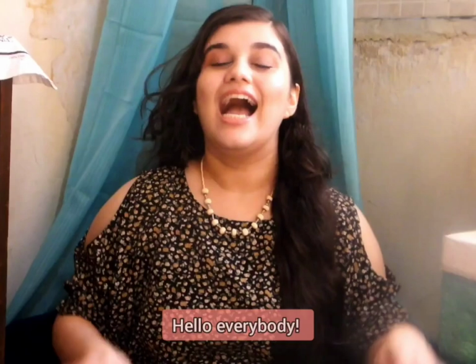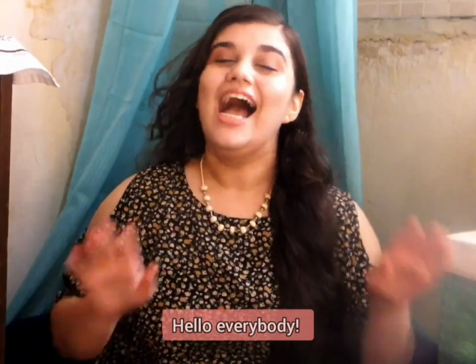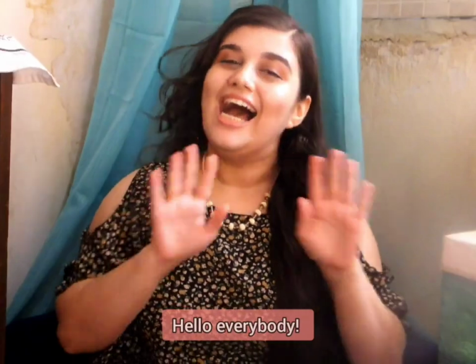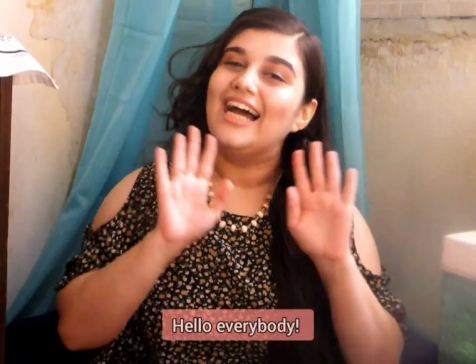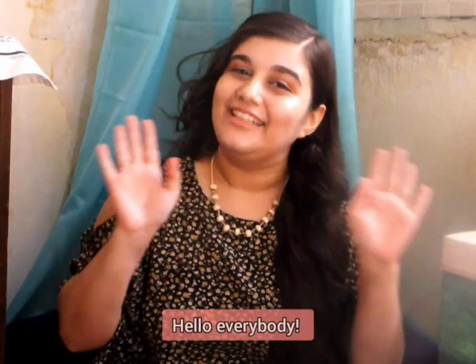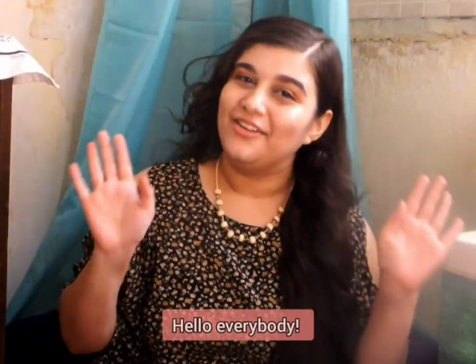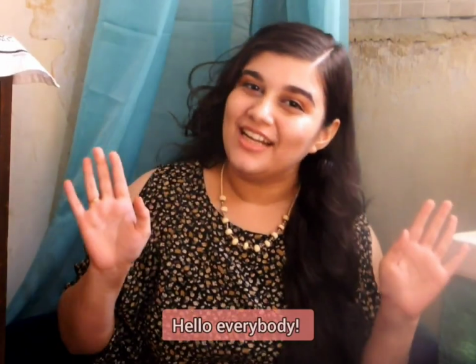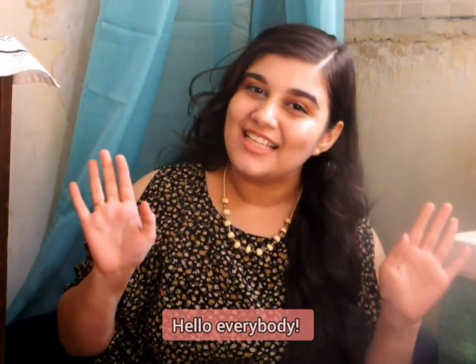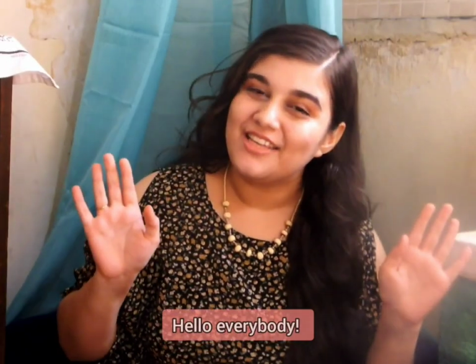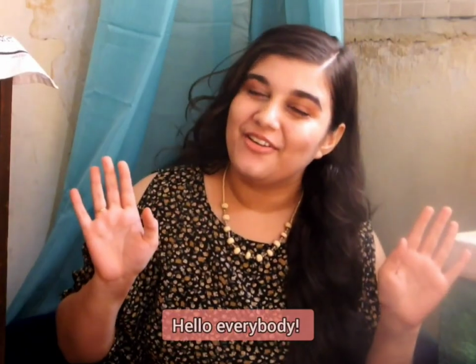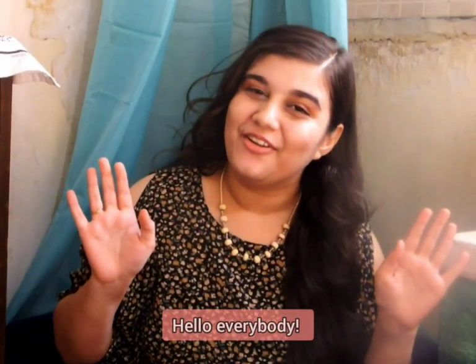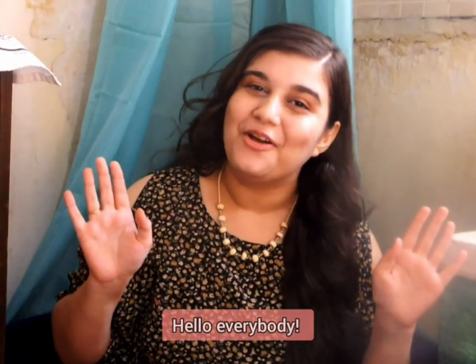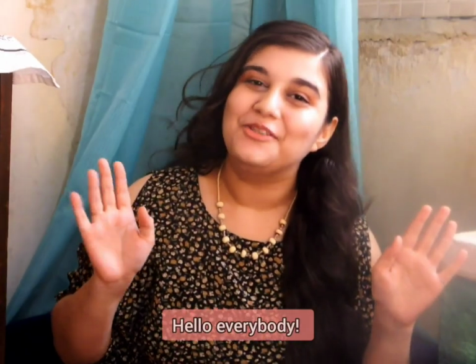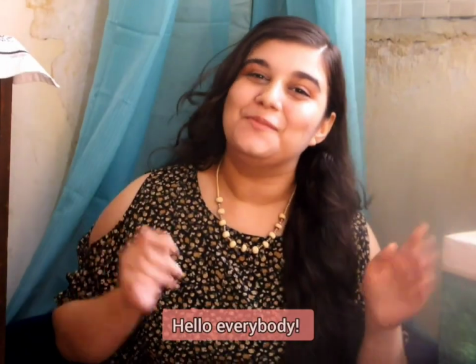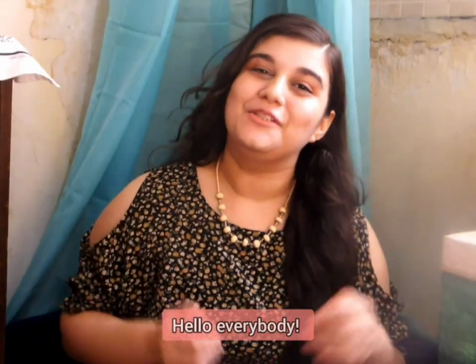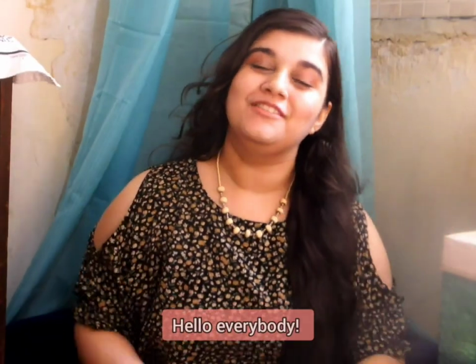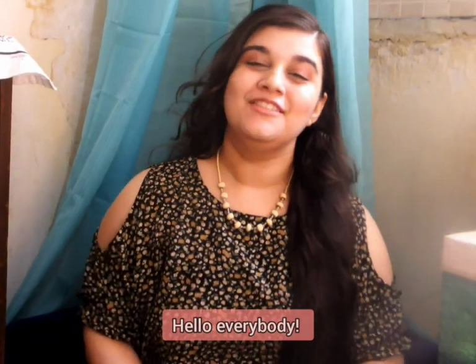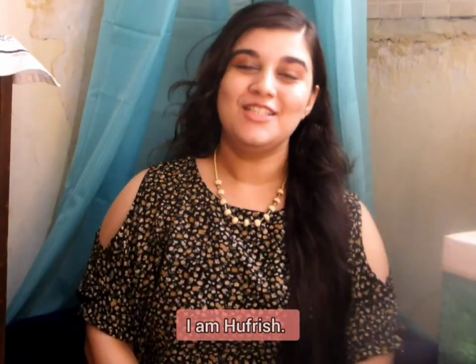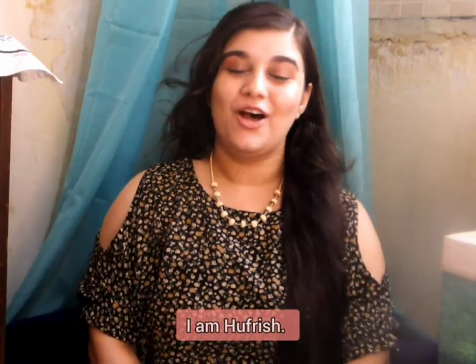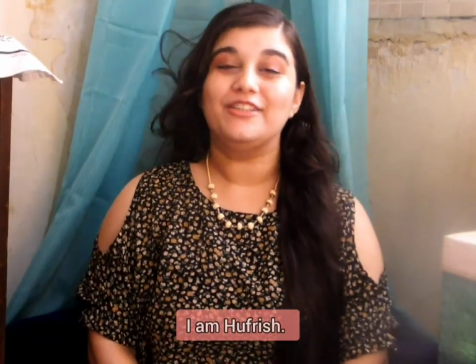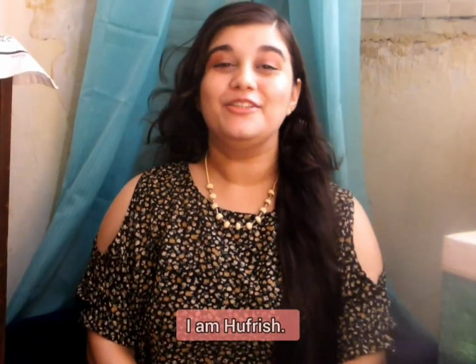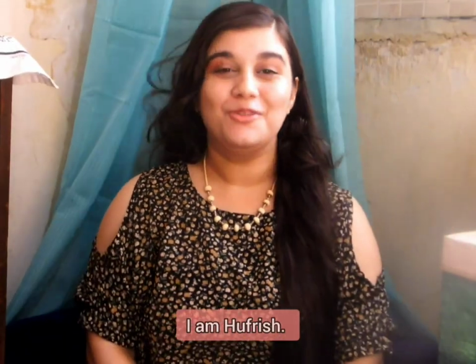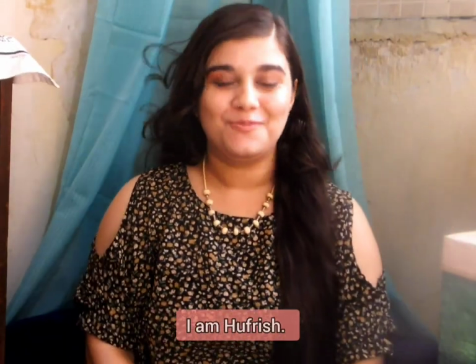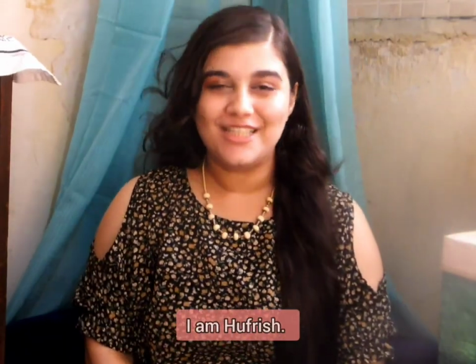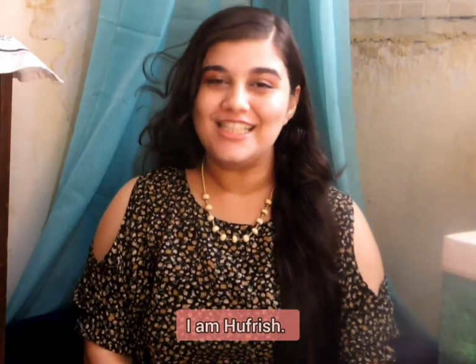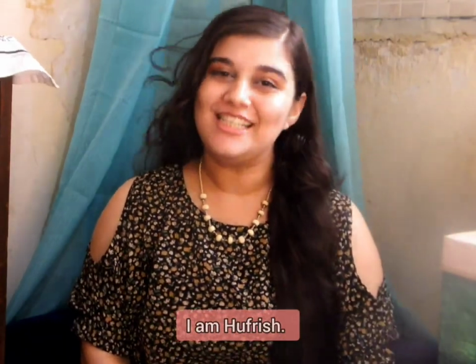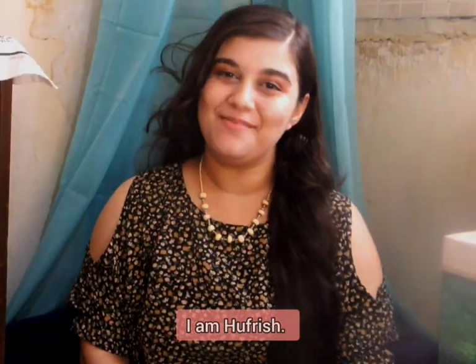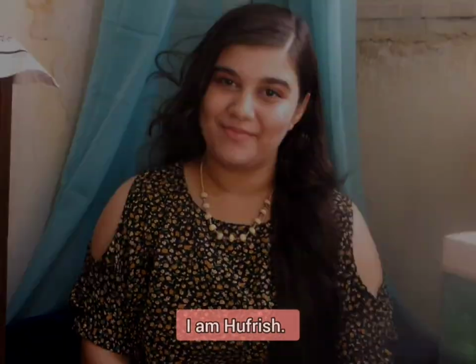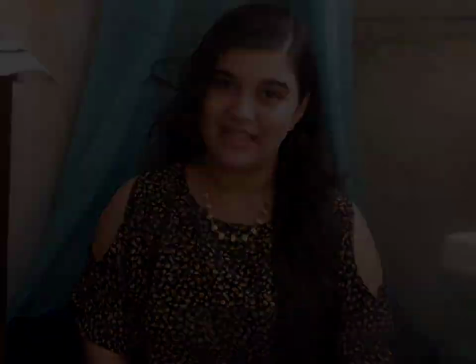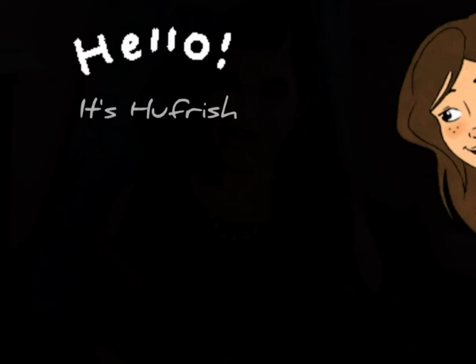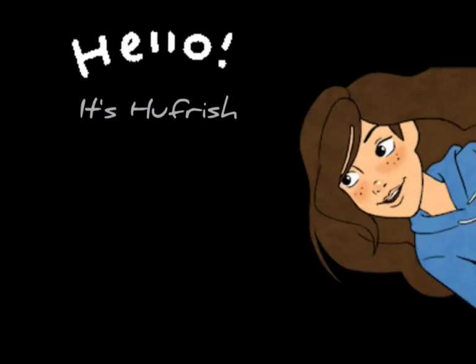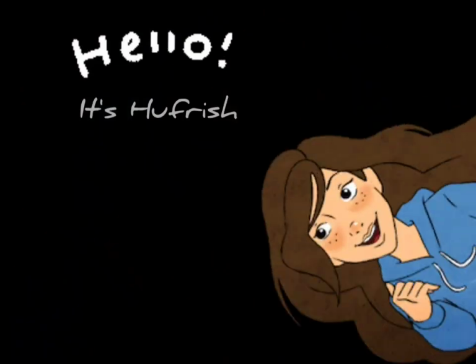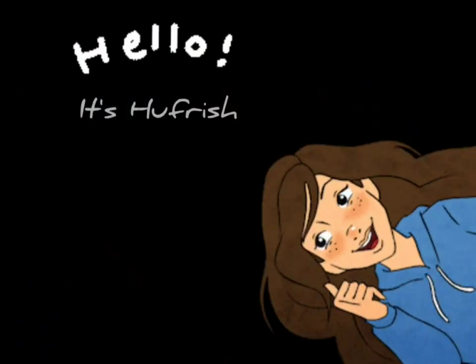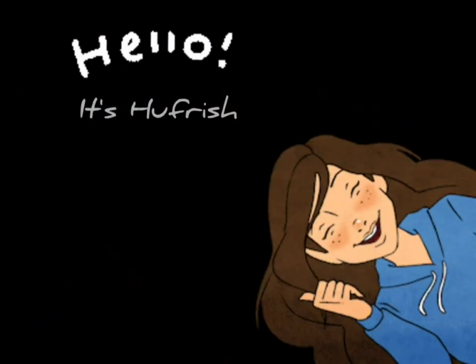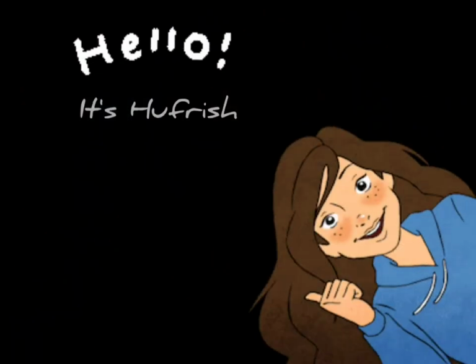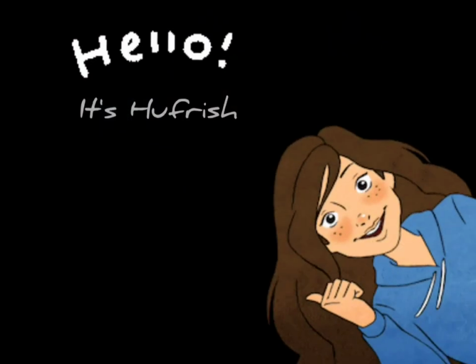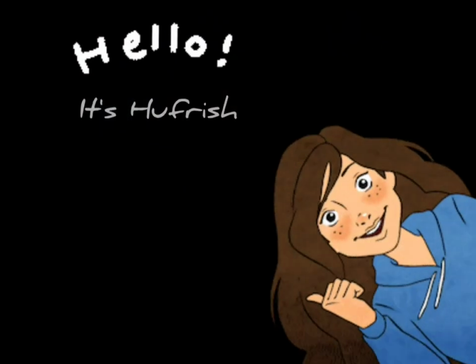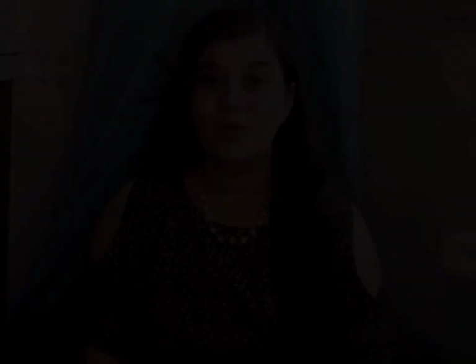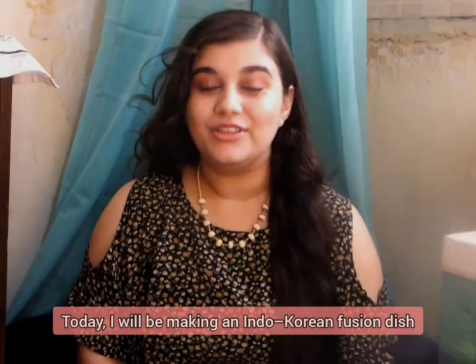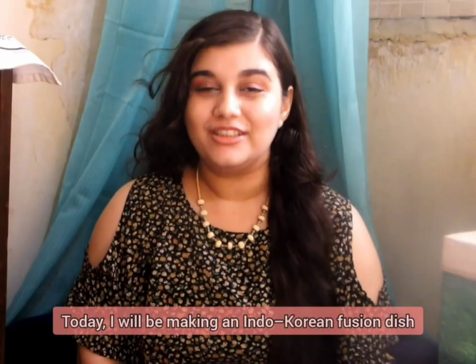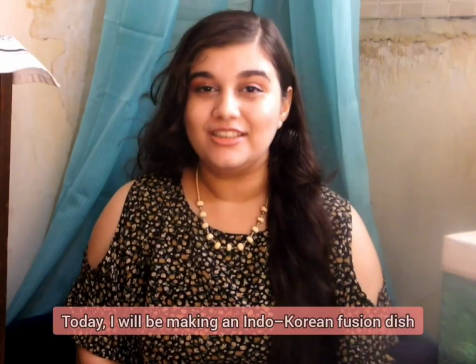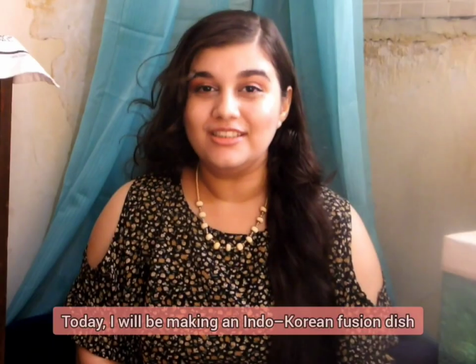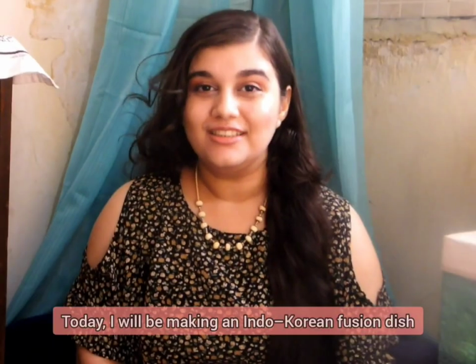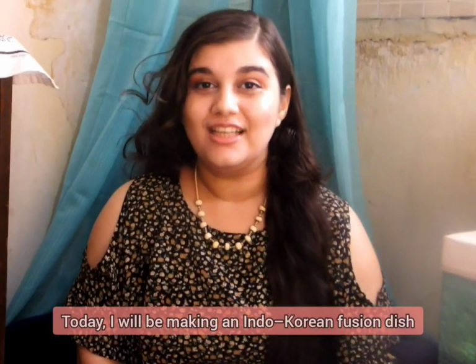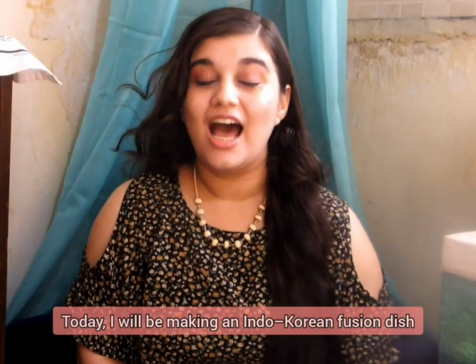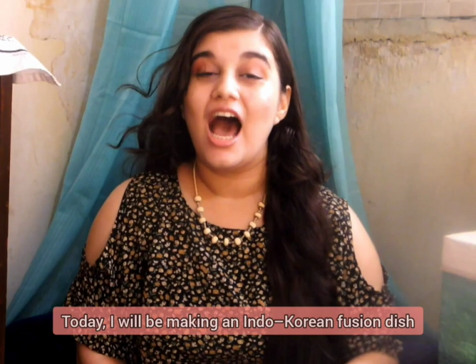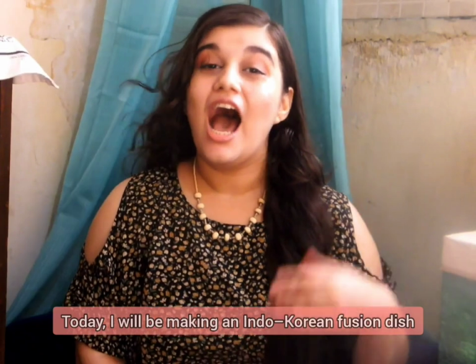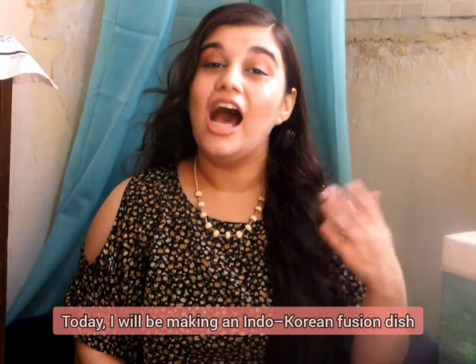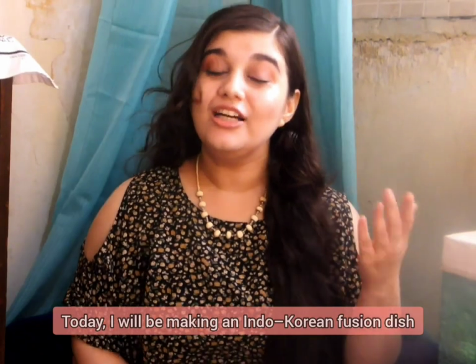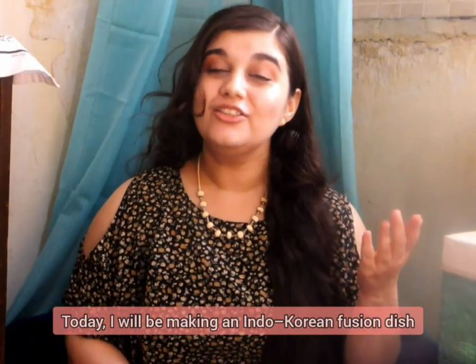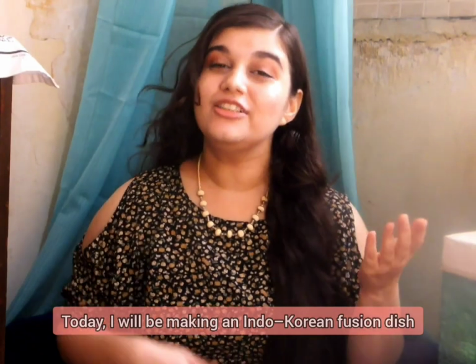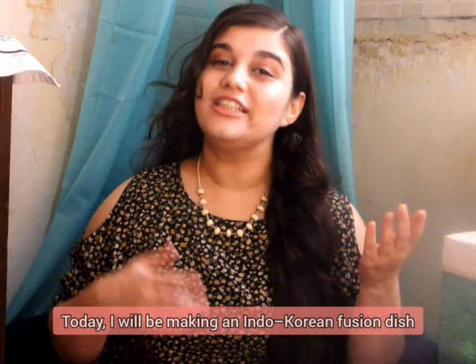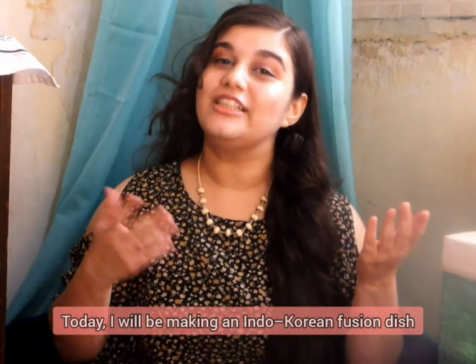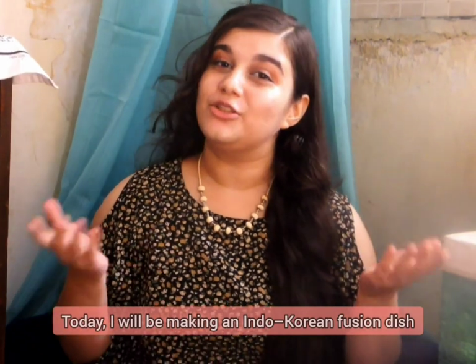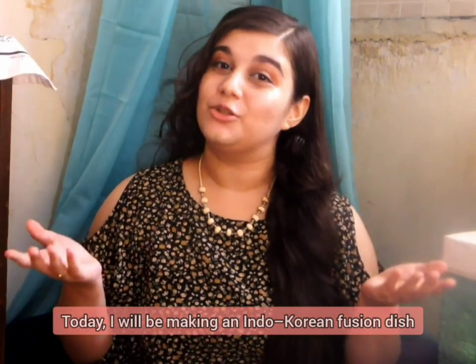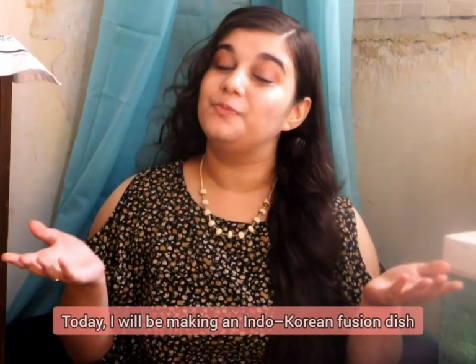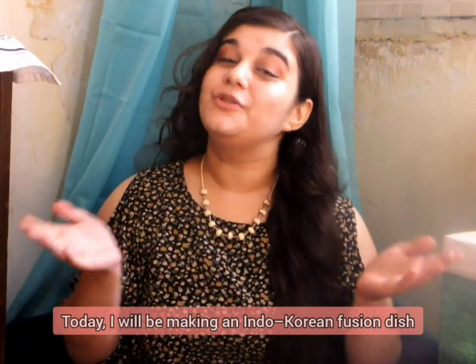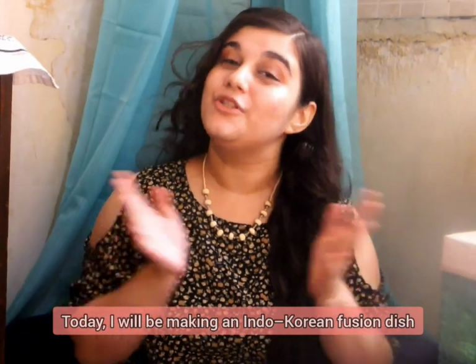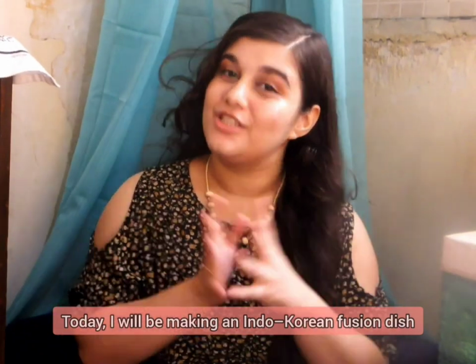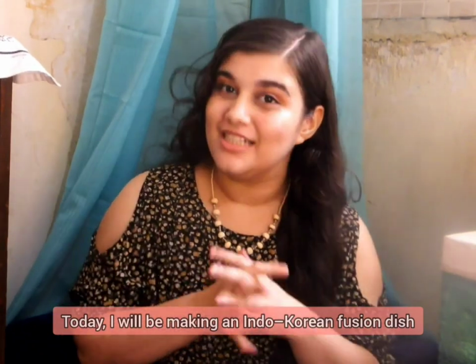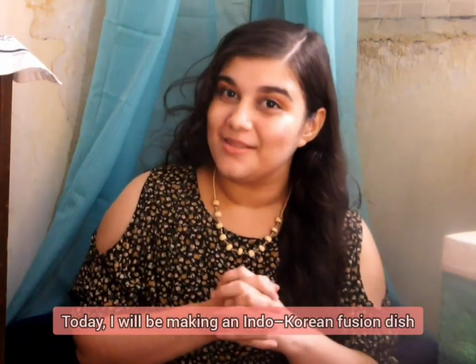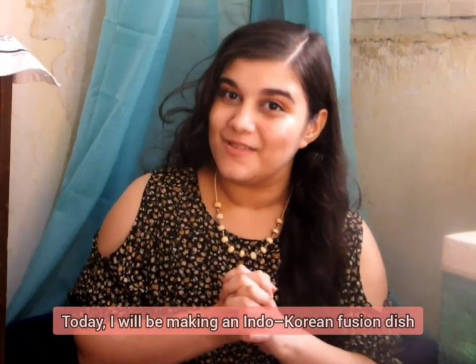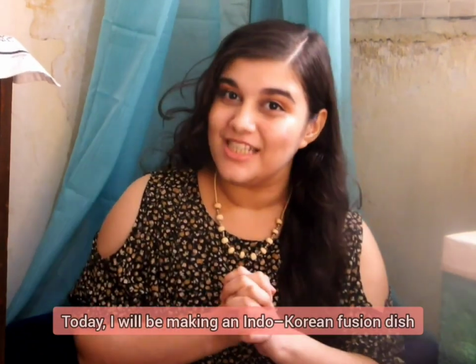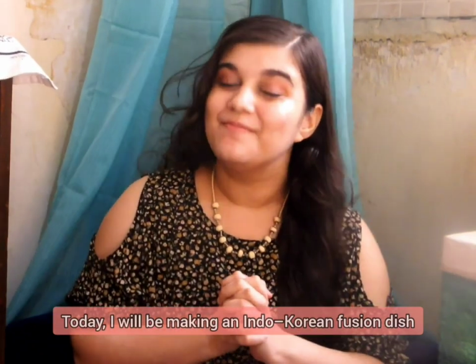Hello everyone, I am Hooprish. Today, I am making Korean Indo-fusion food.